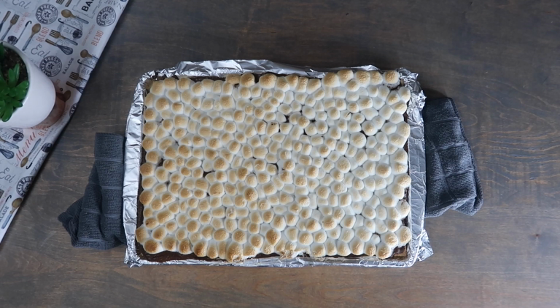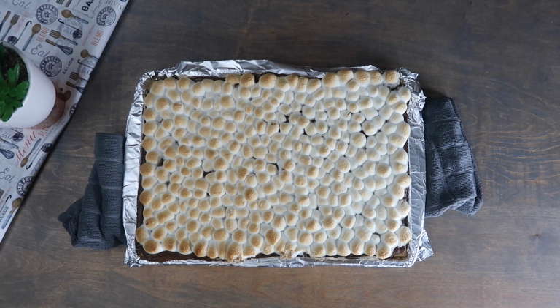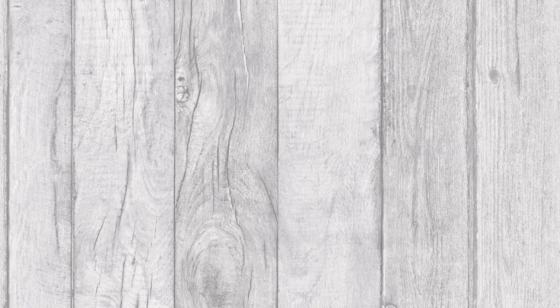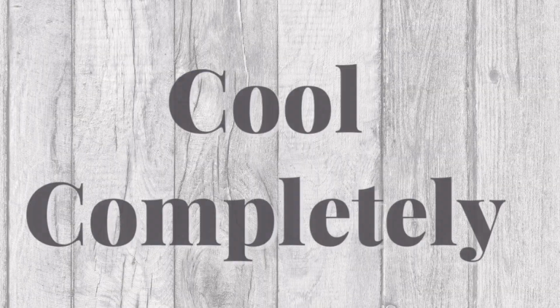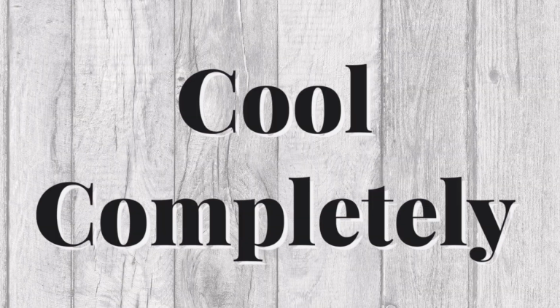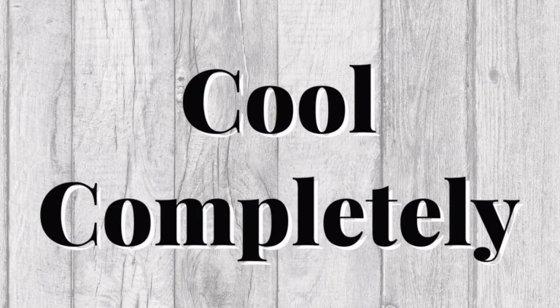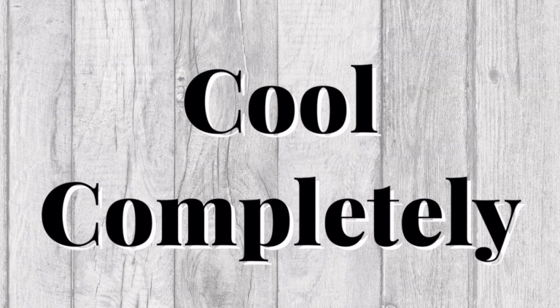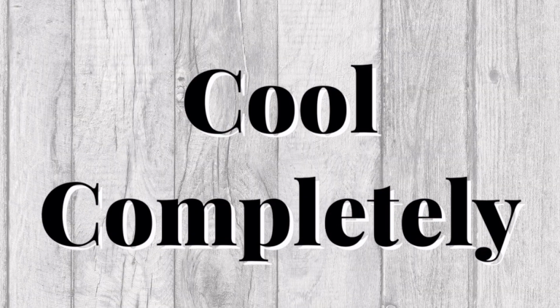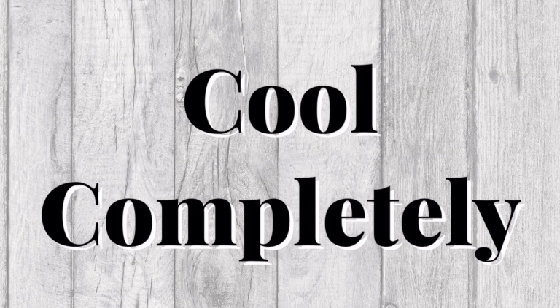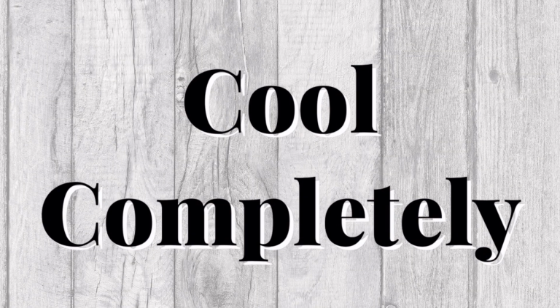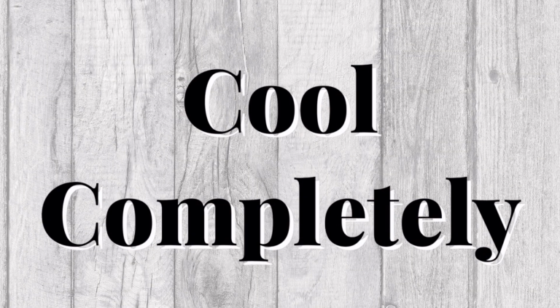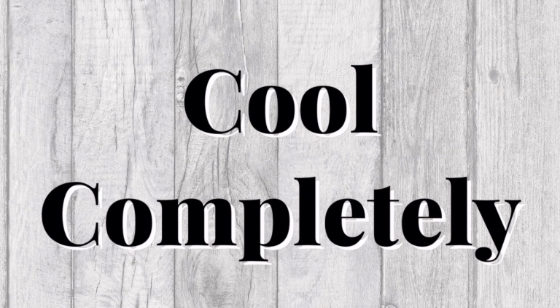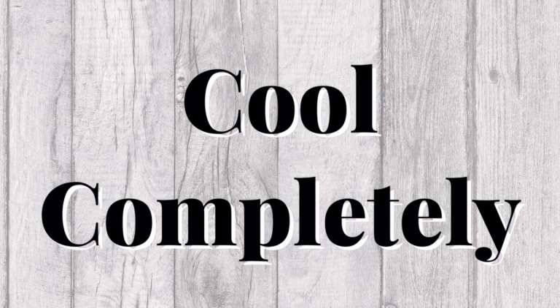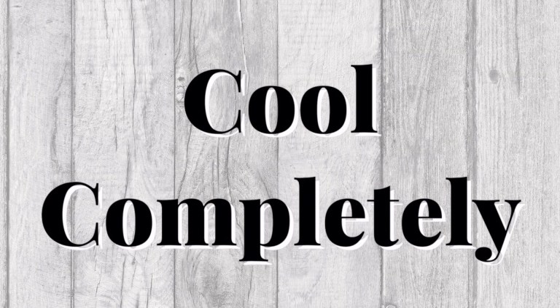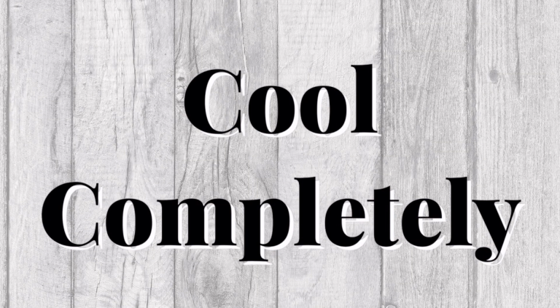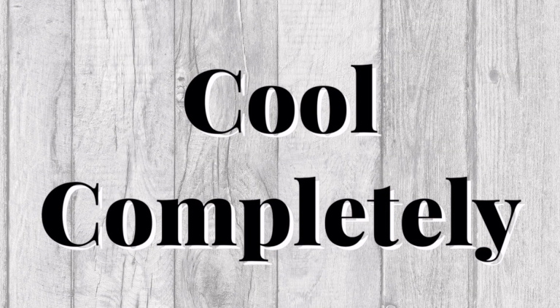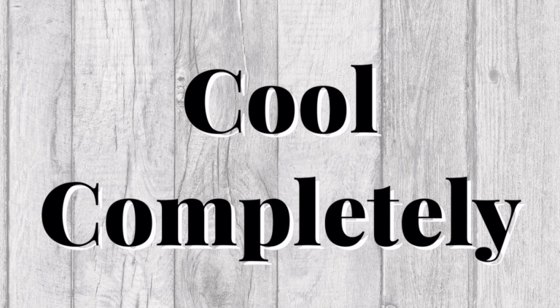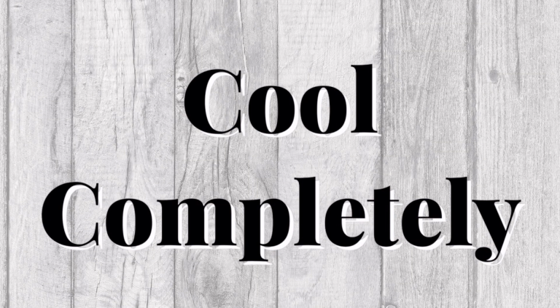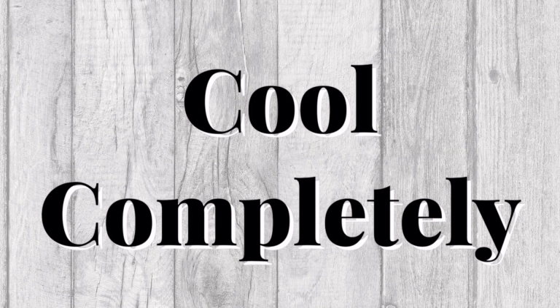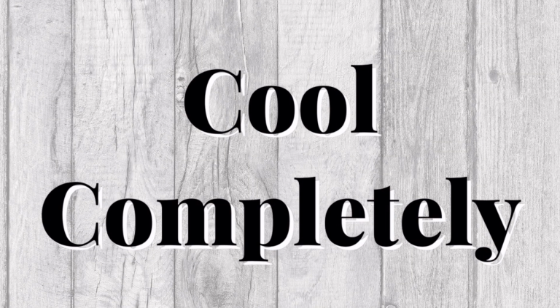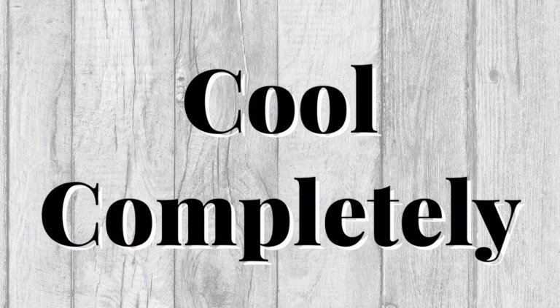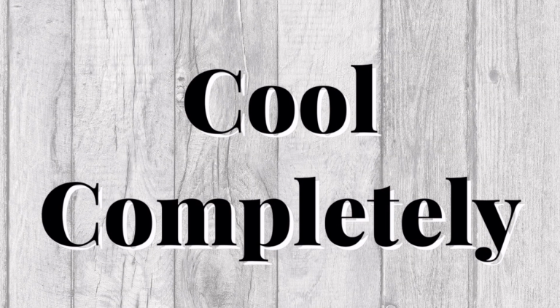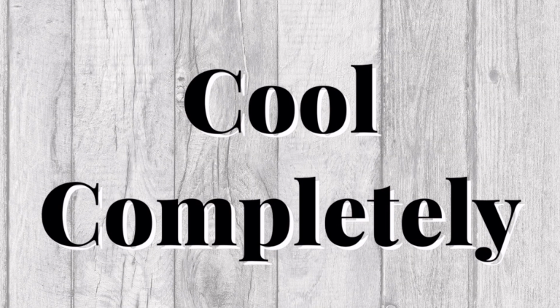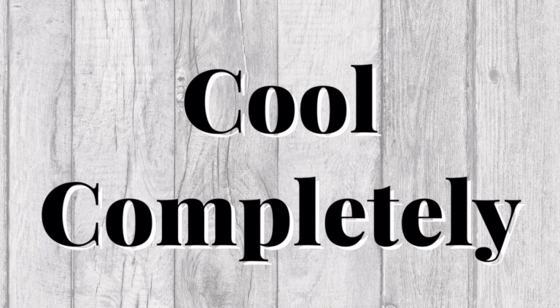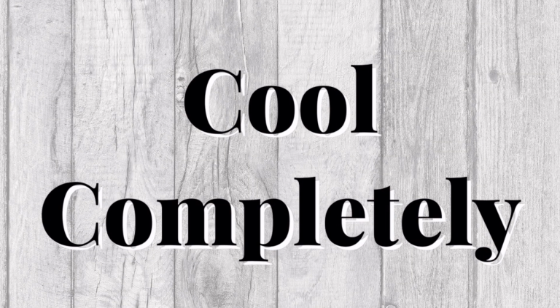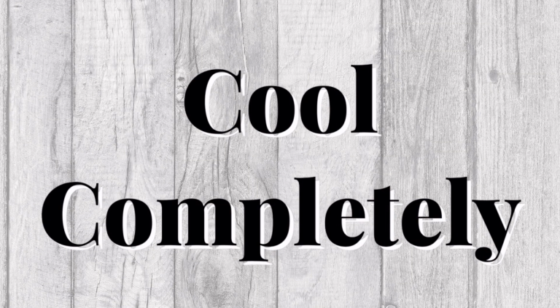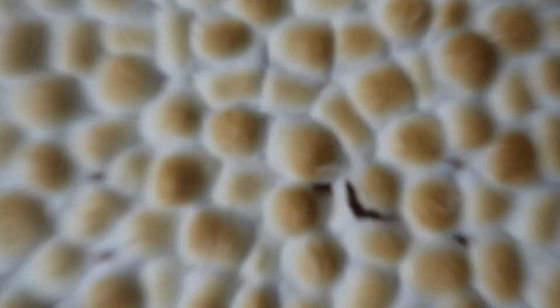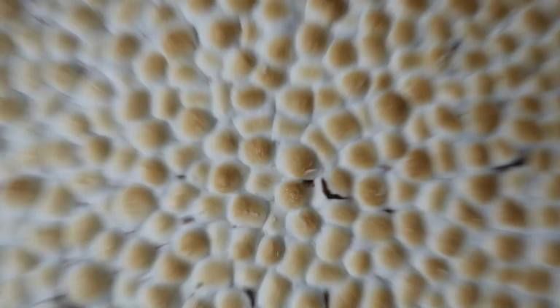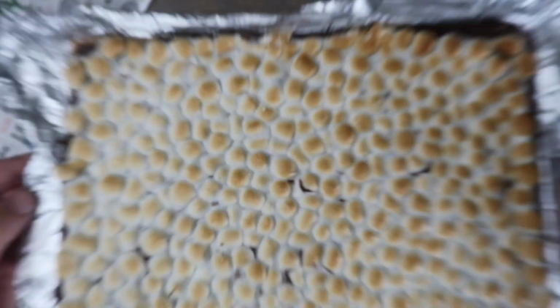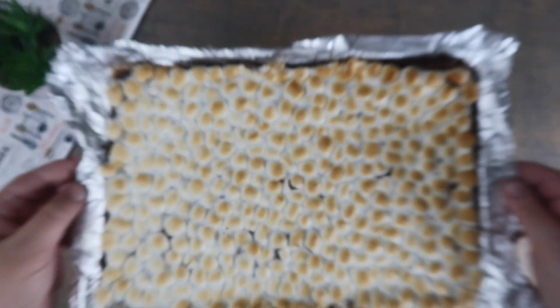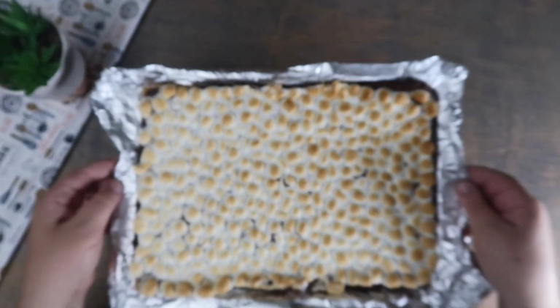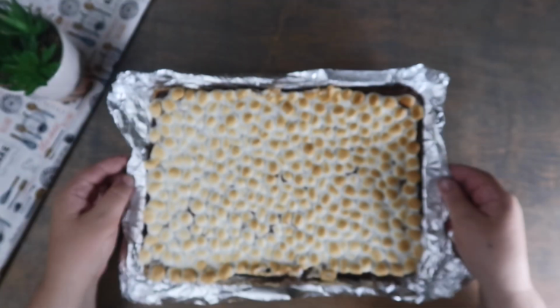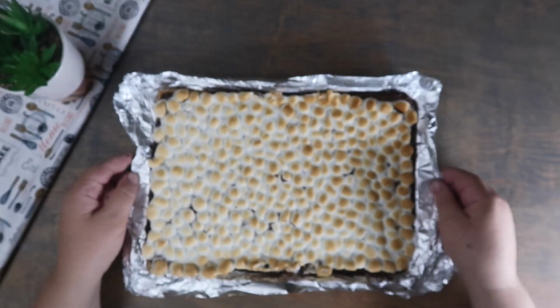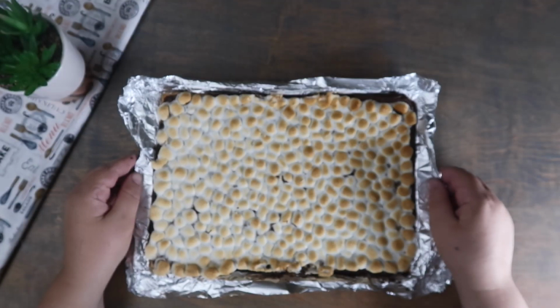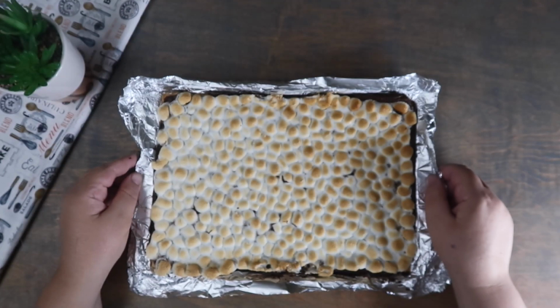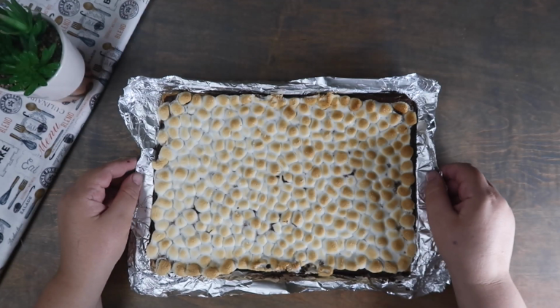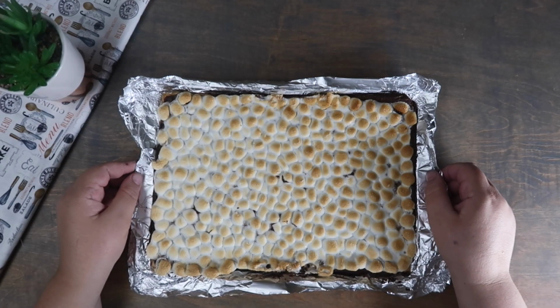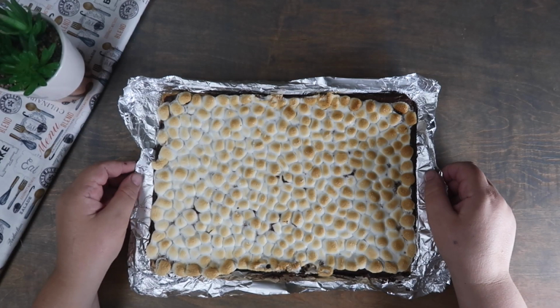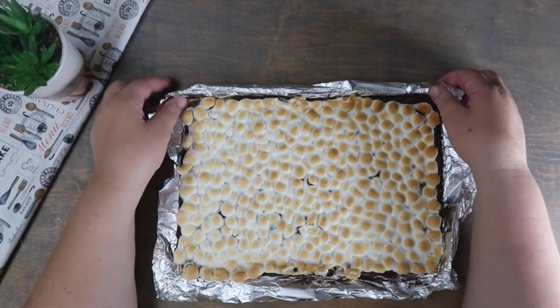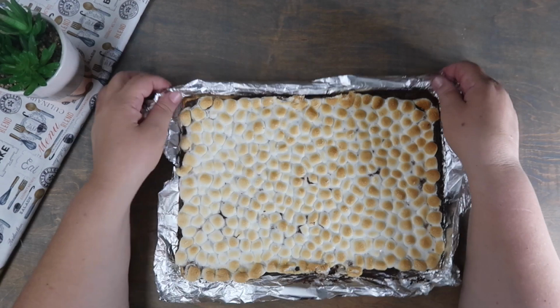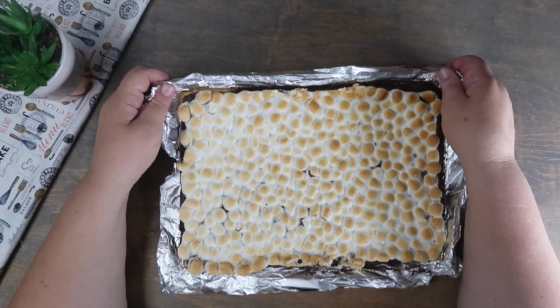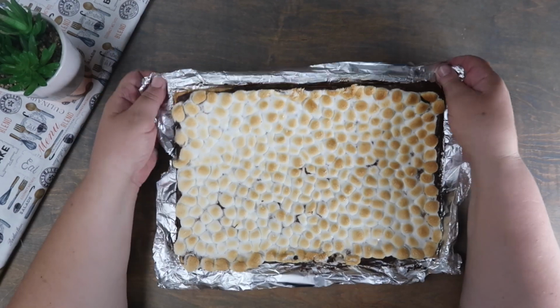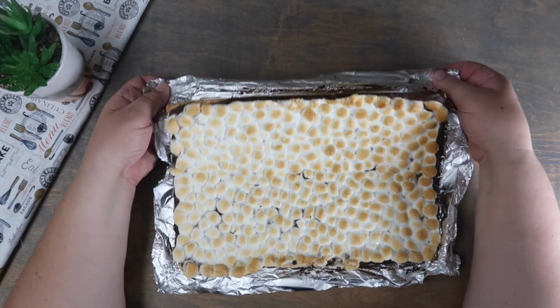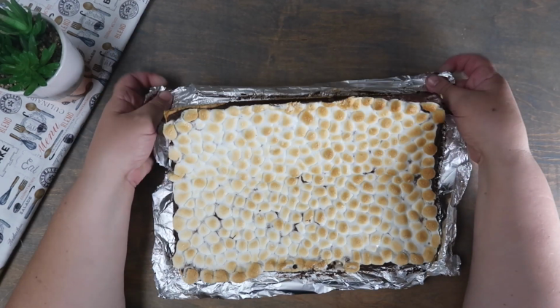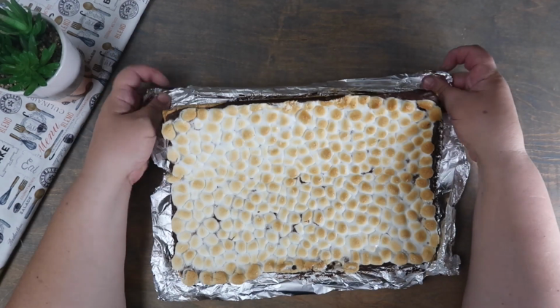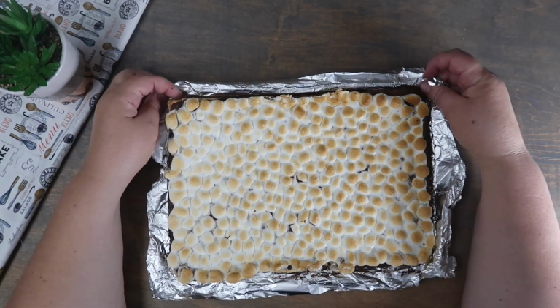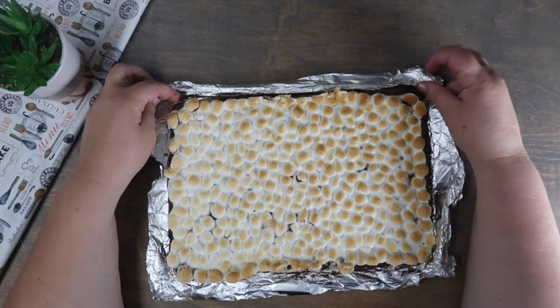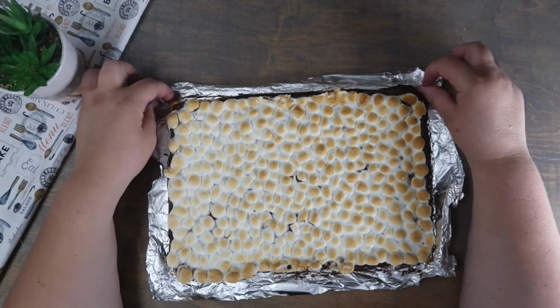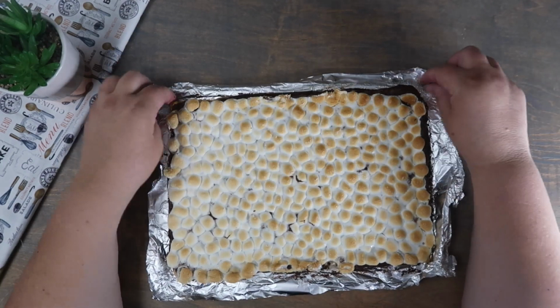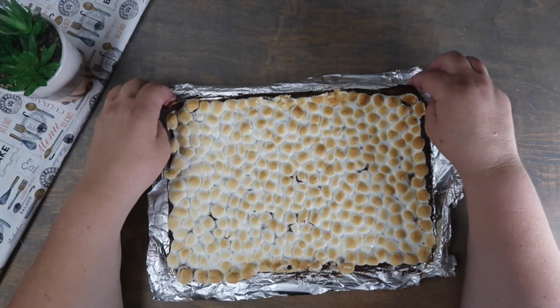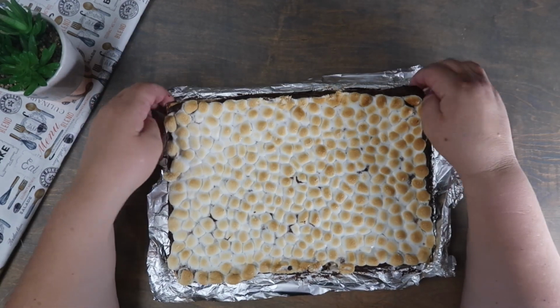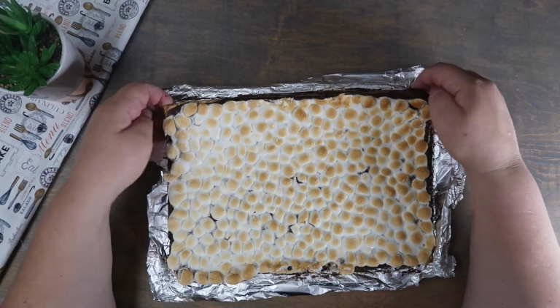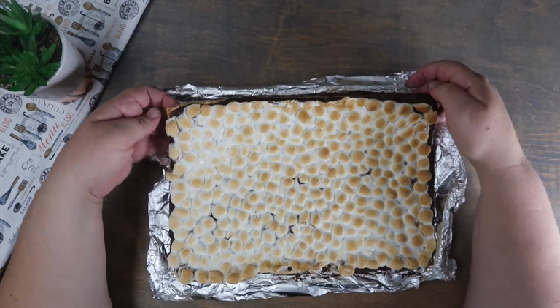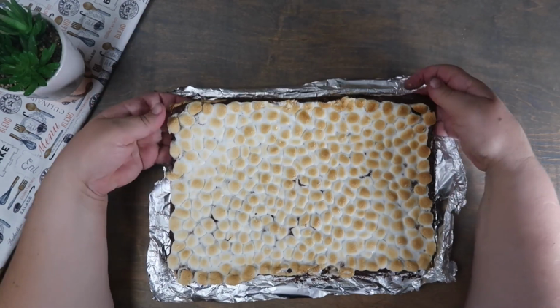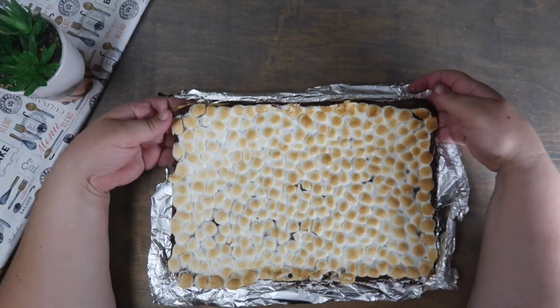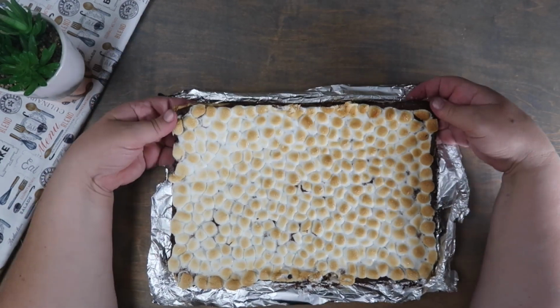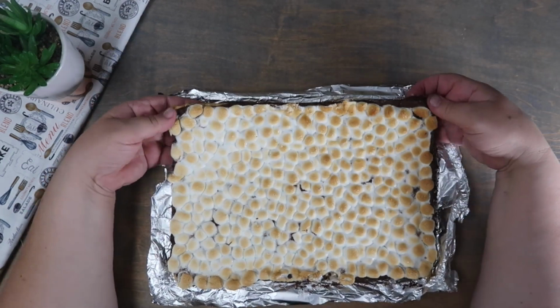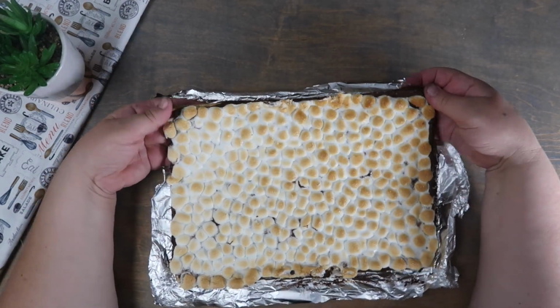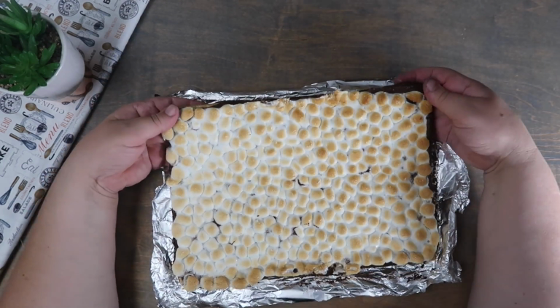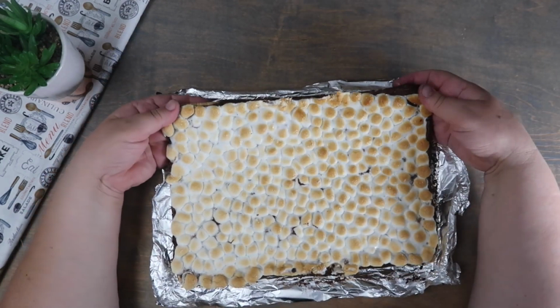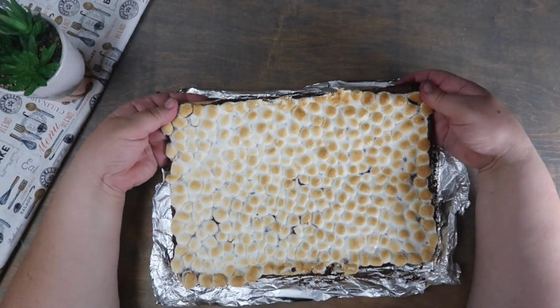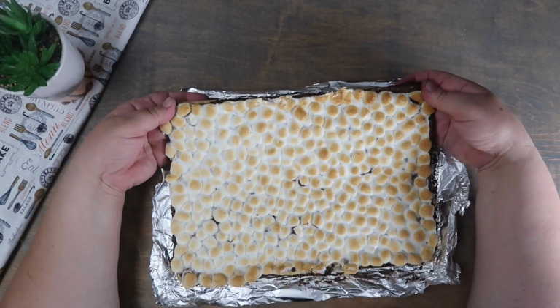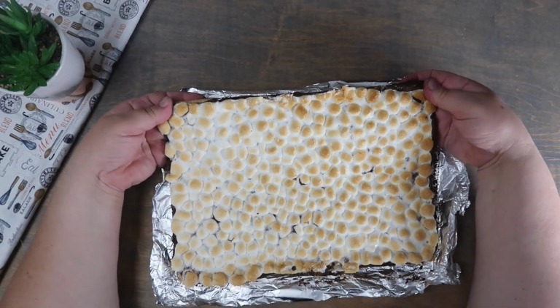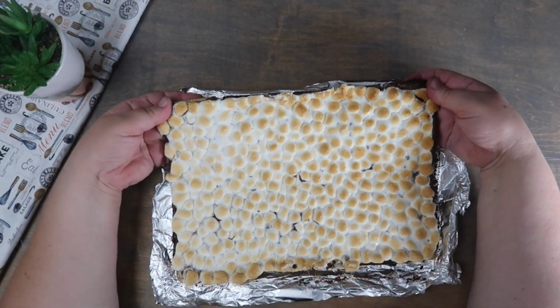We're now going to let it cool completely. Once completely cooled, we're going to break our bark up into pieces.